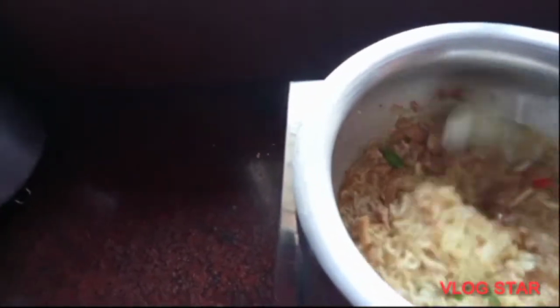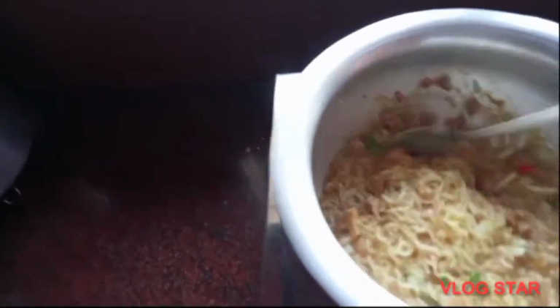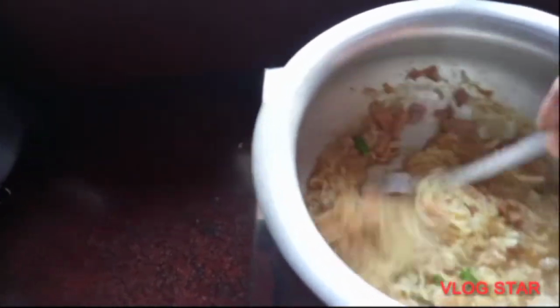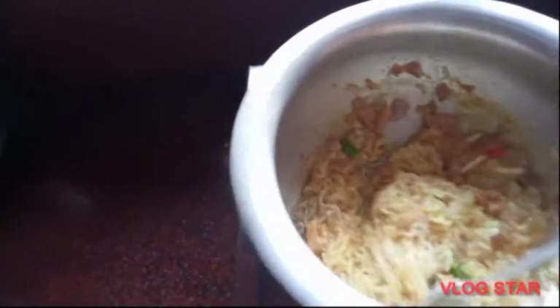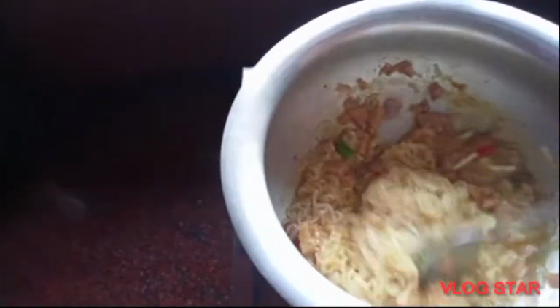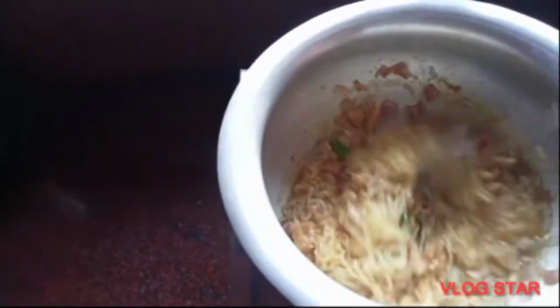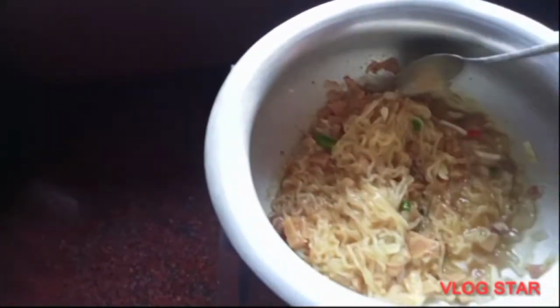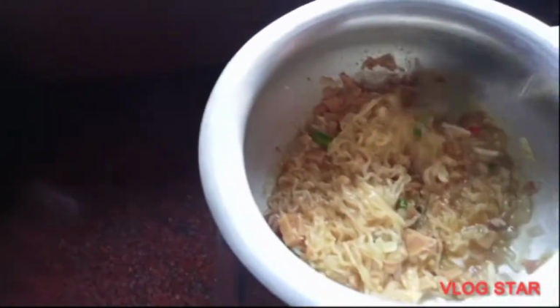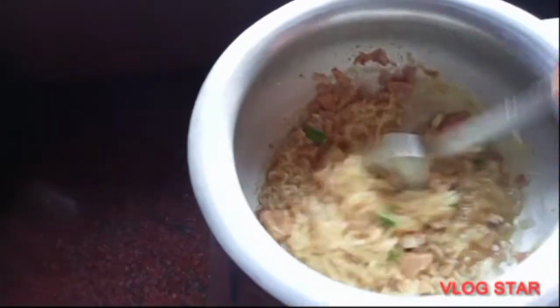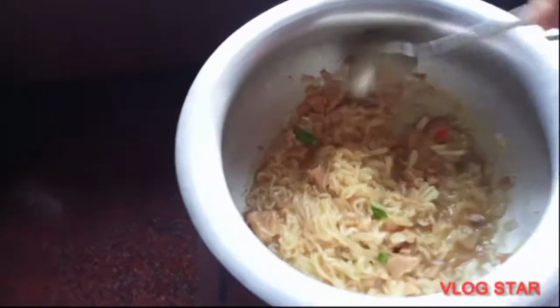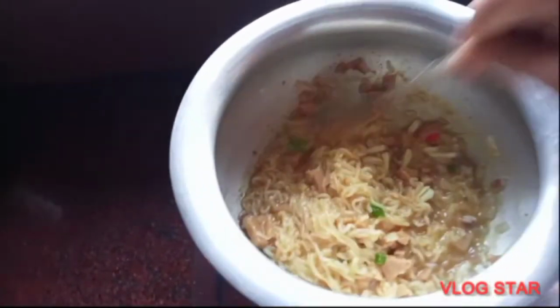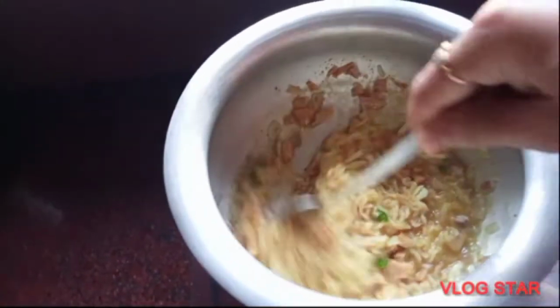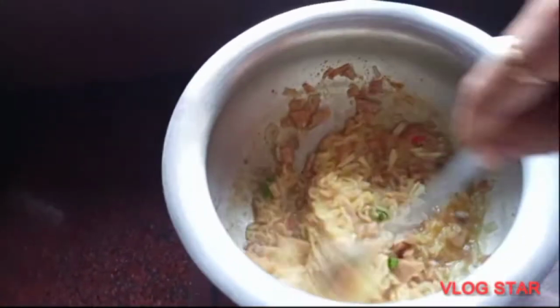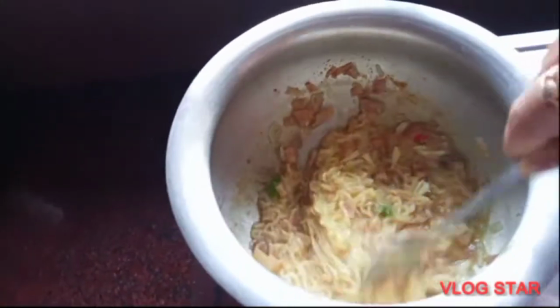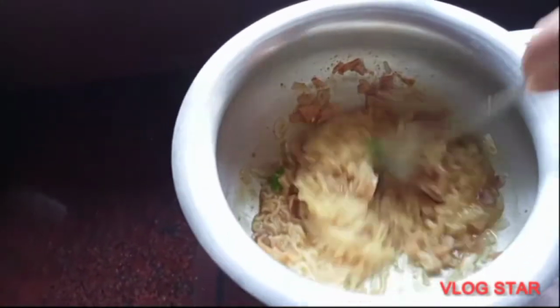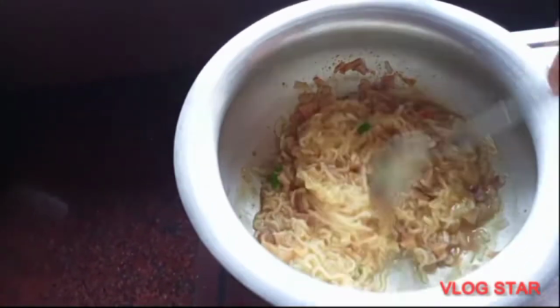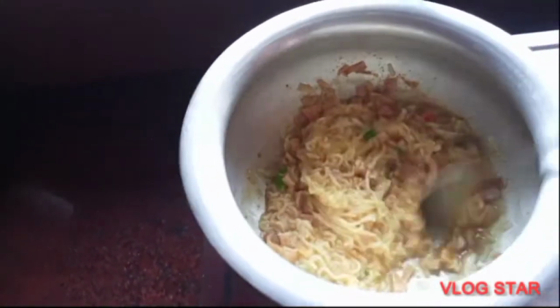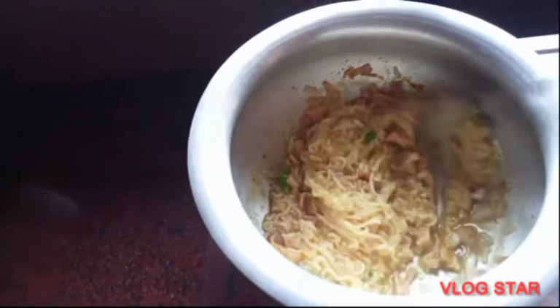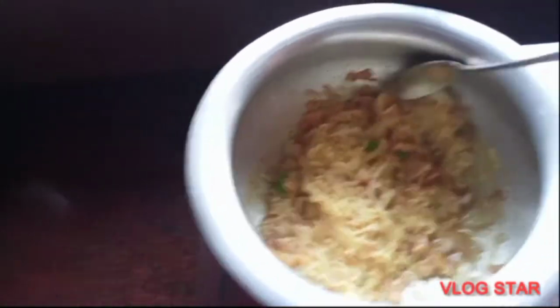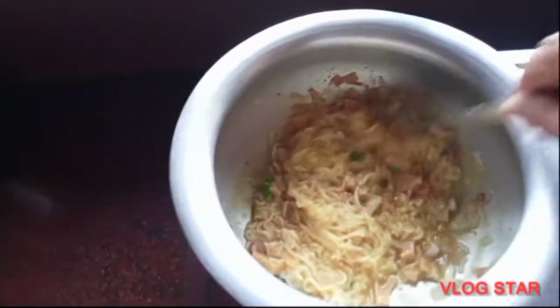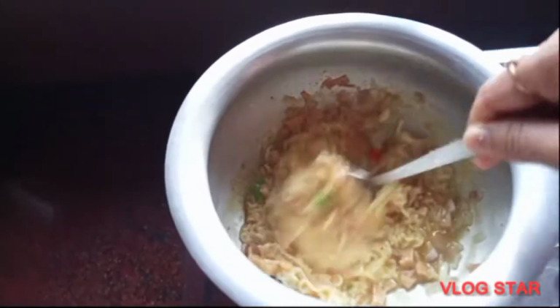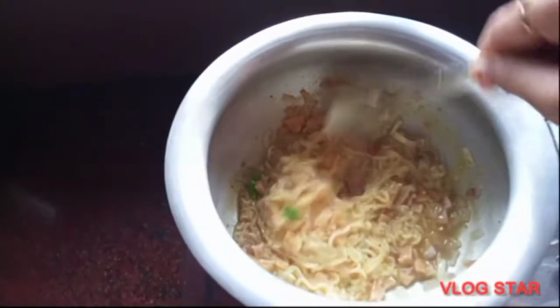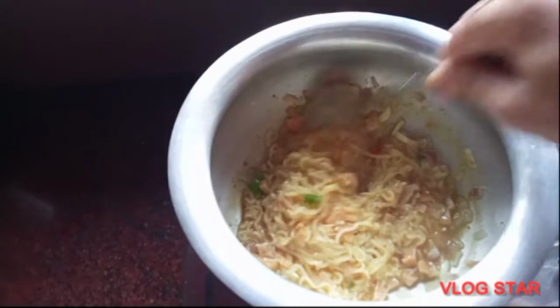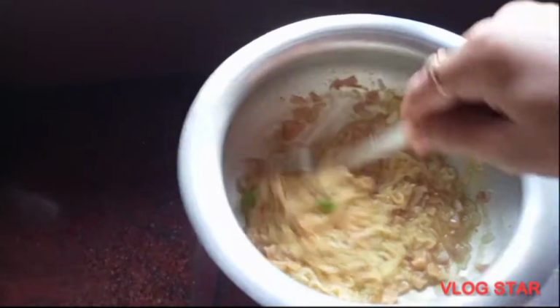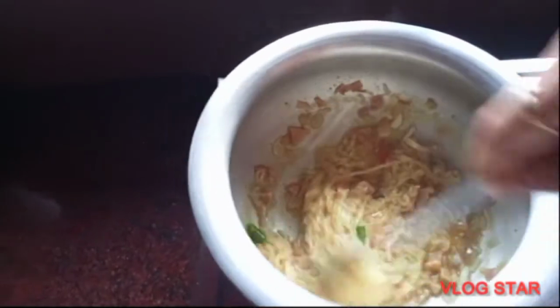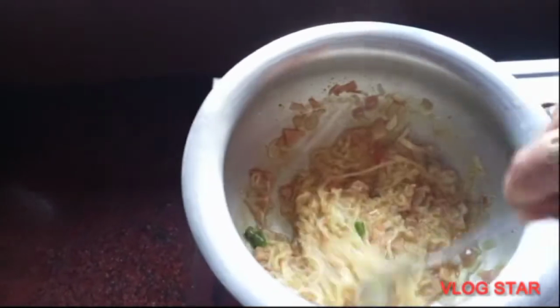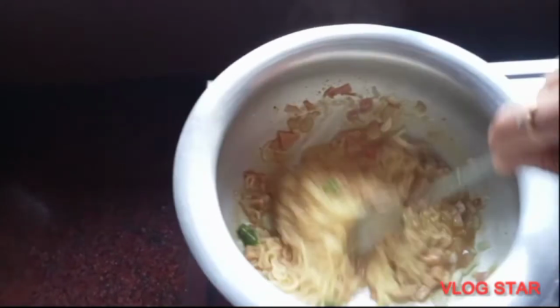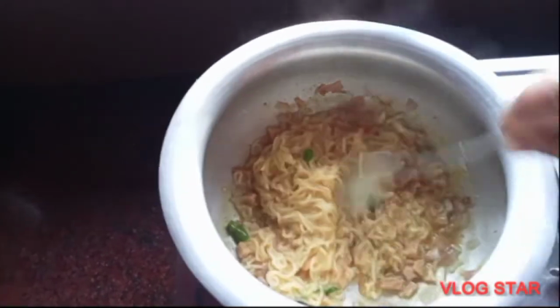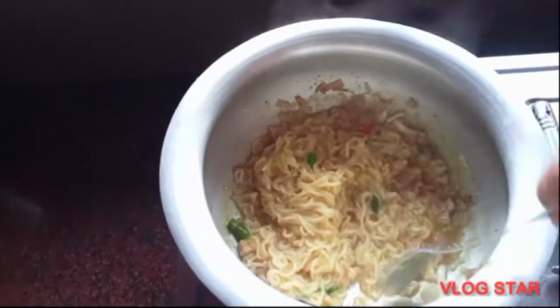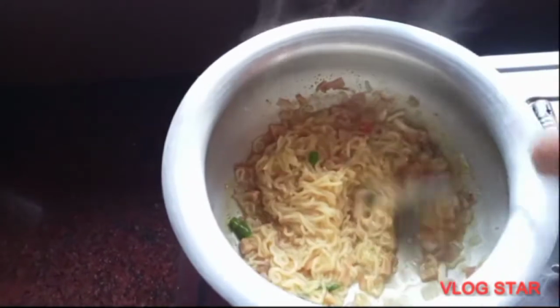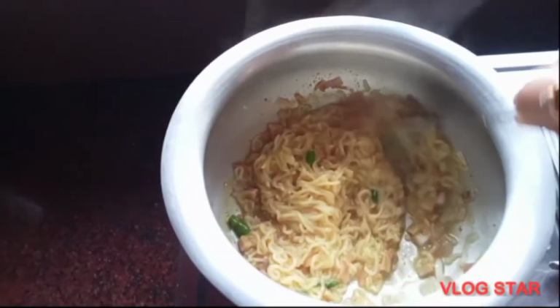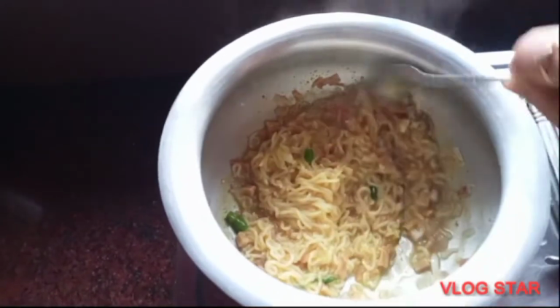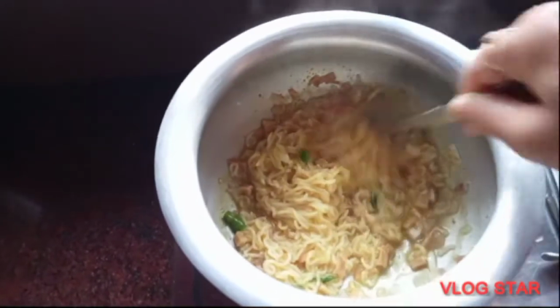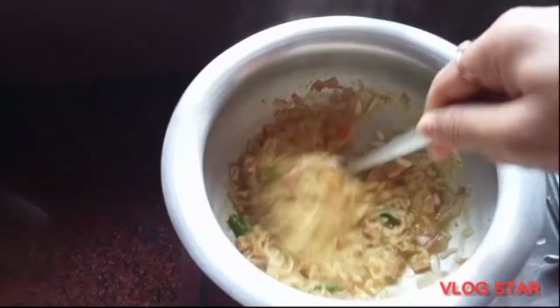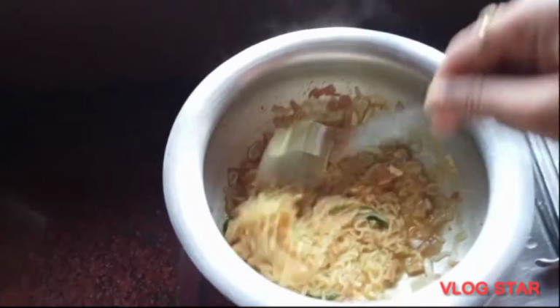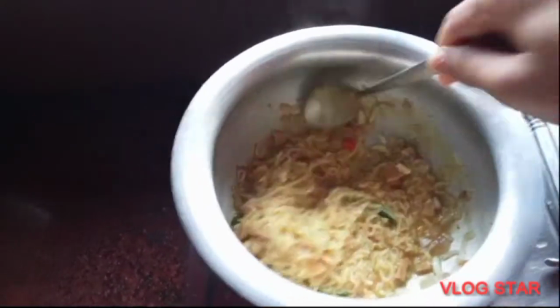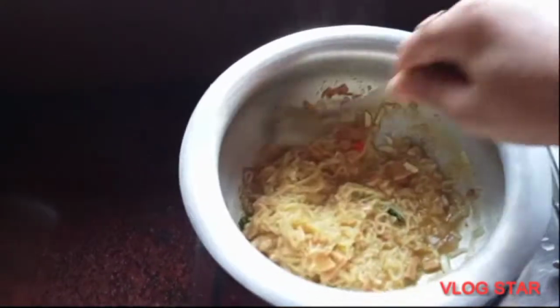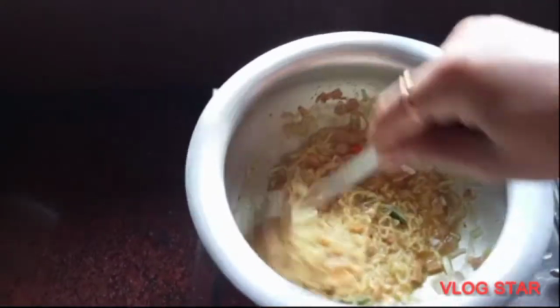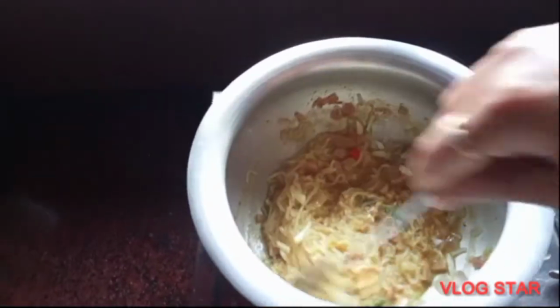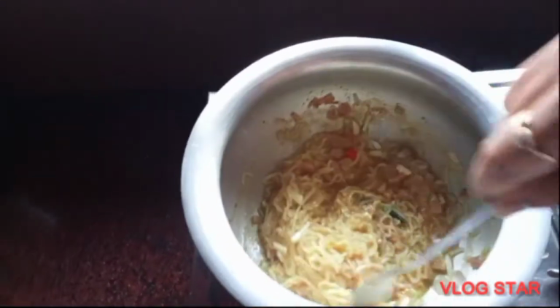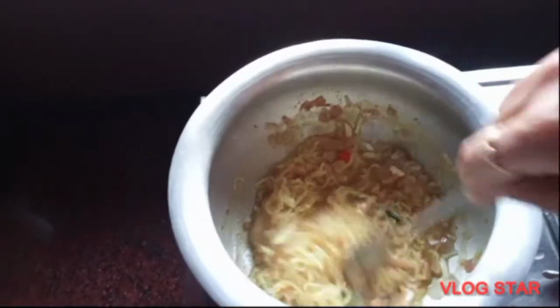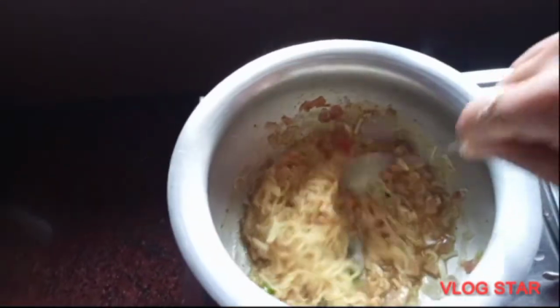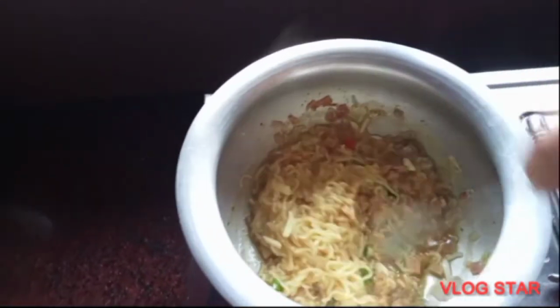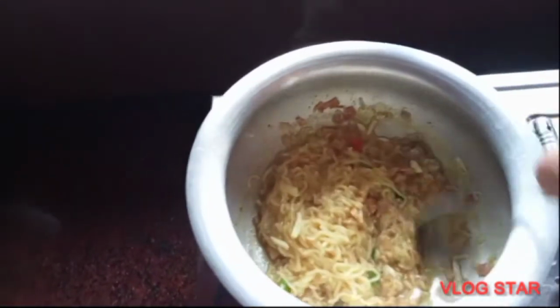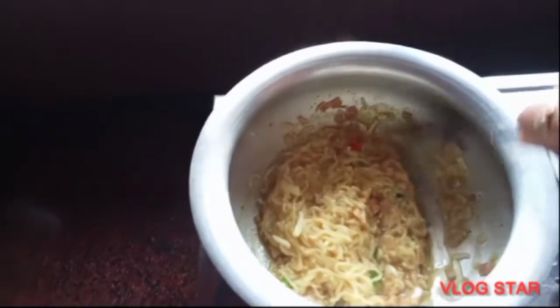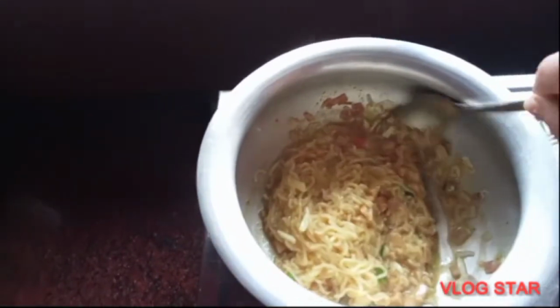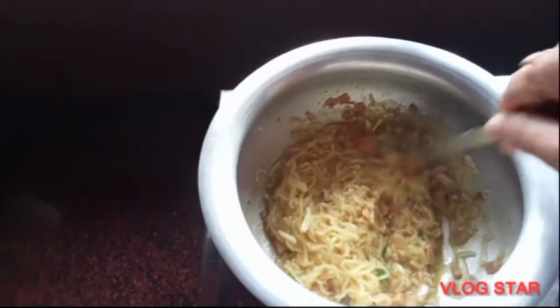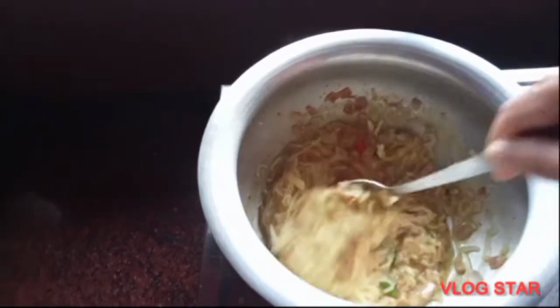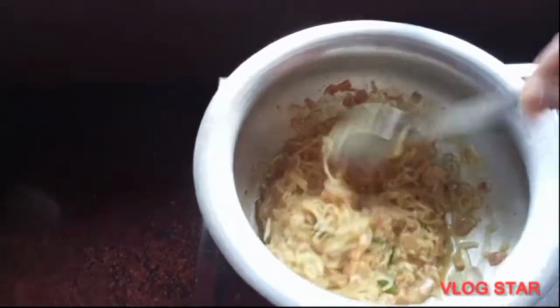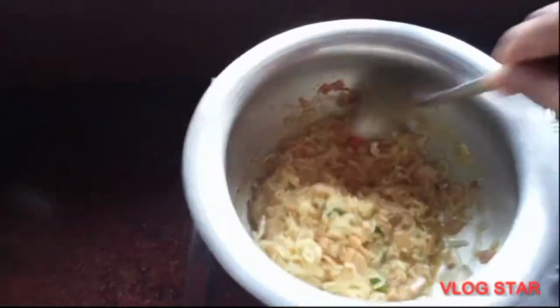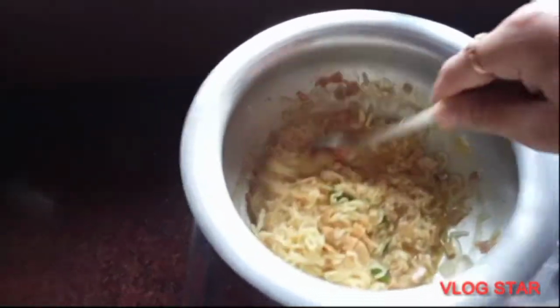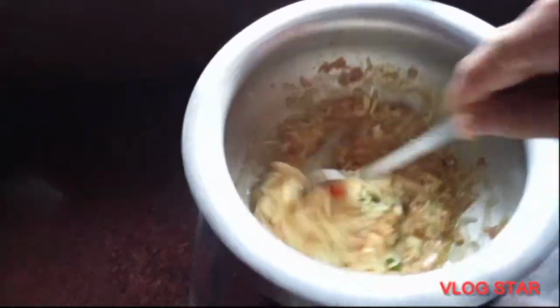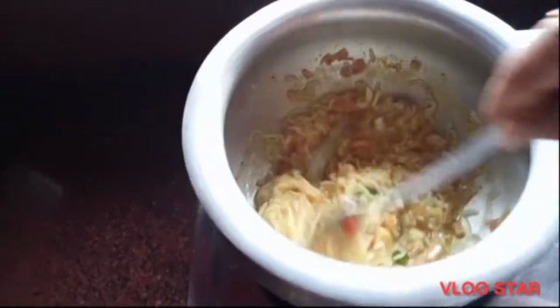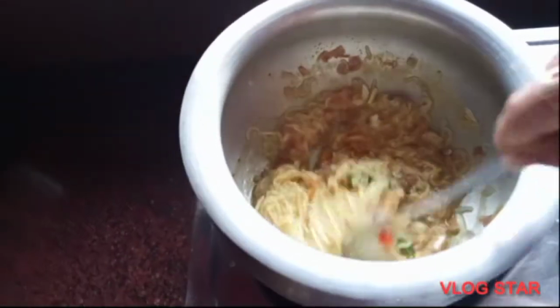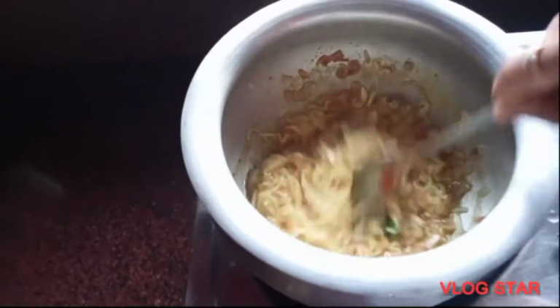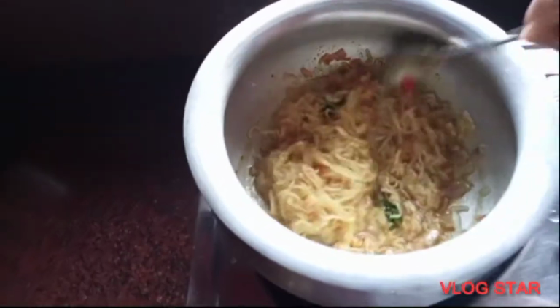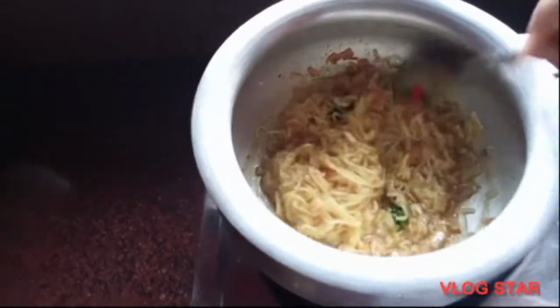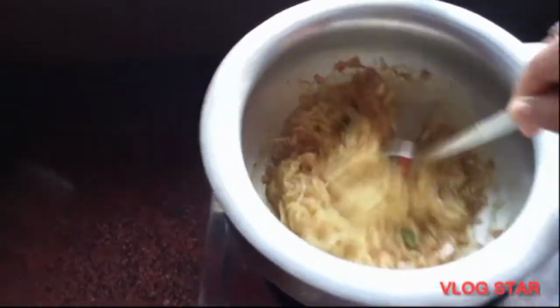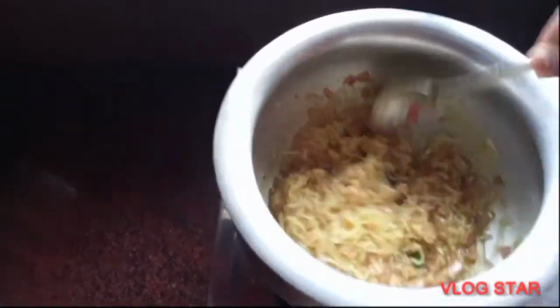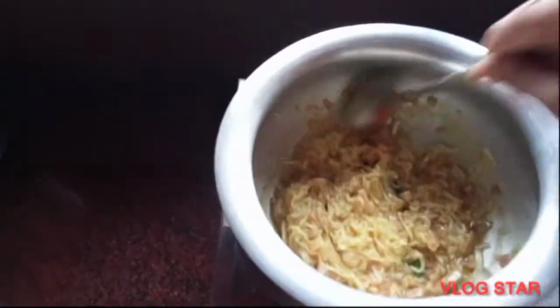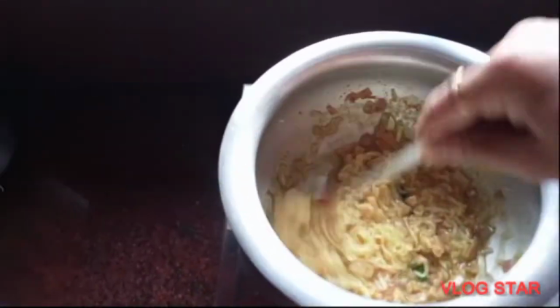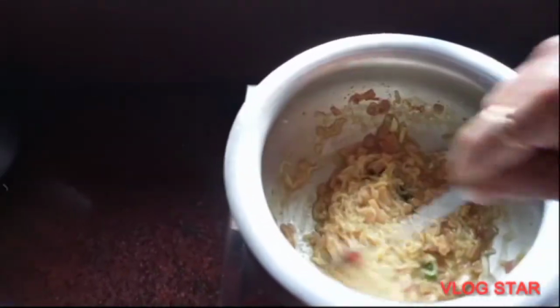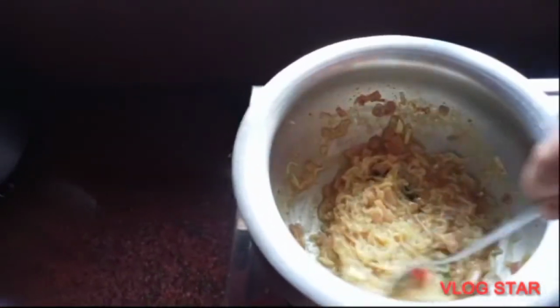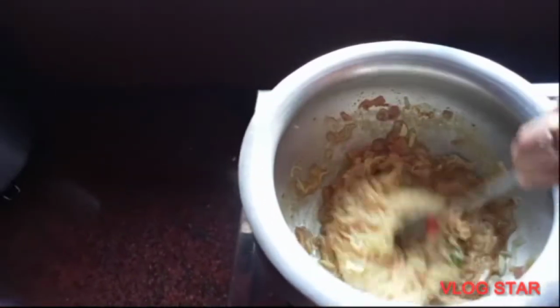I will go to the other side, so I will get ready to go. I will go ahead and get to the side of the pan. I will go ahead and do a little bit with the pan. I will go ahead and add some more of the pan.